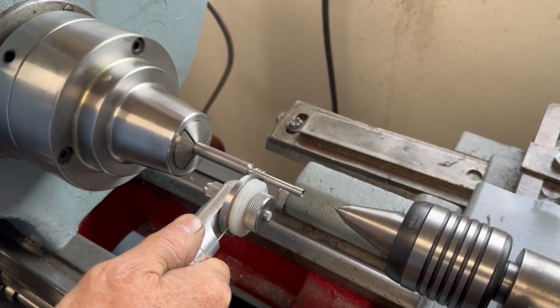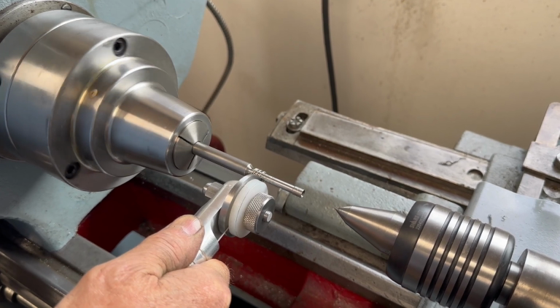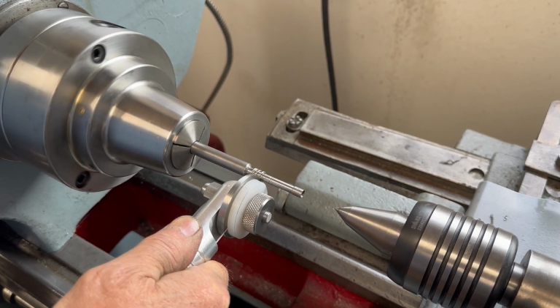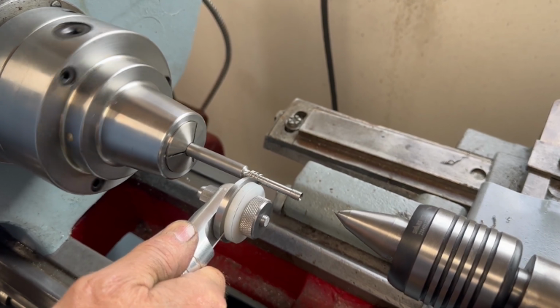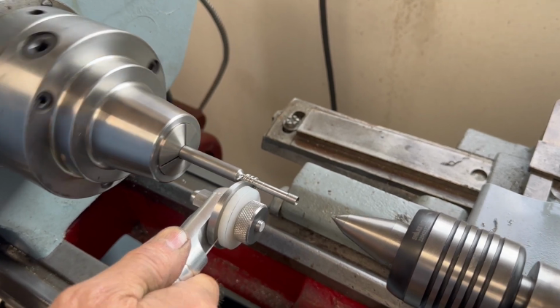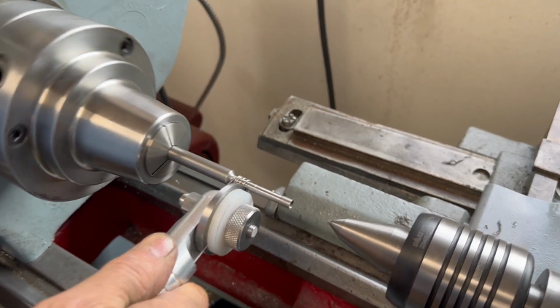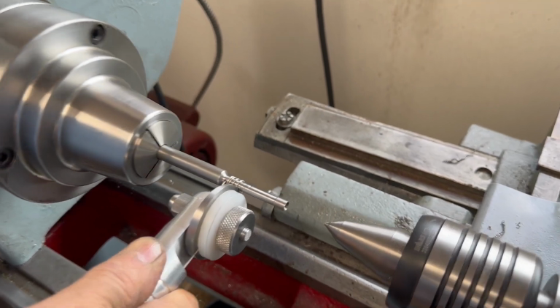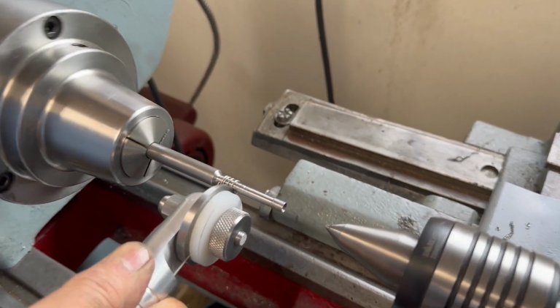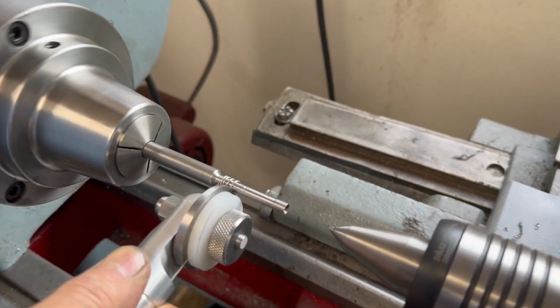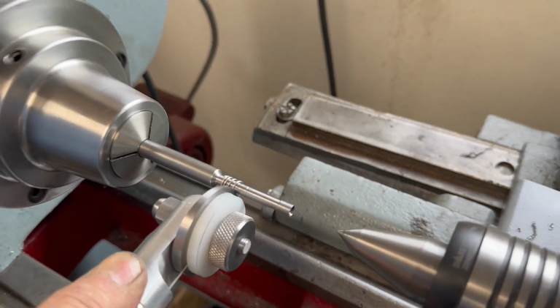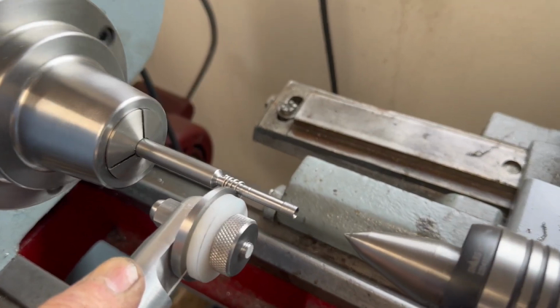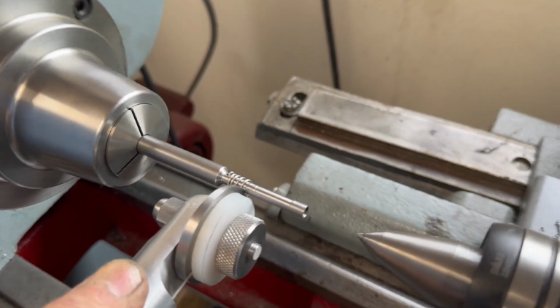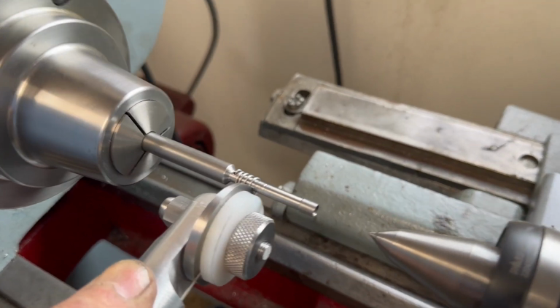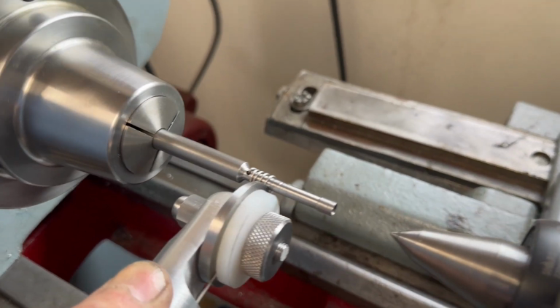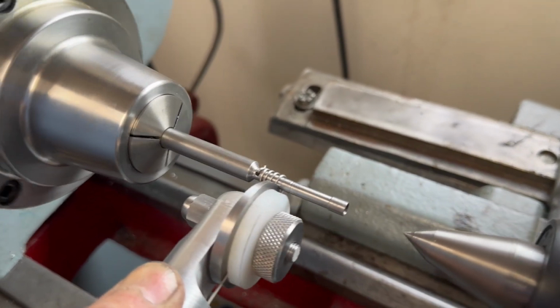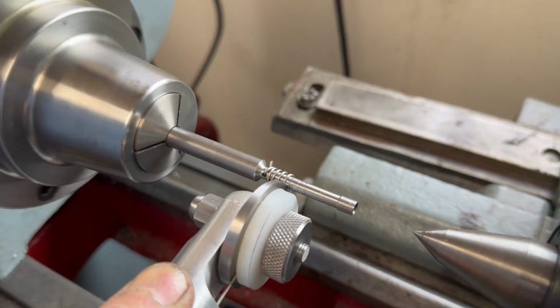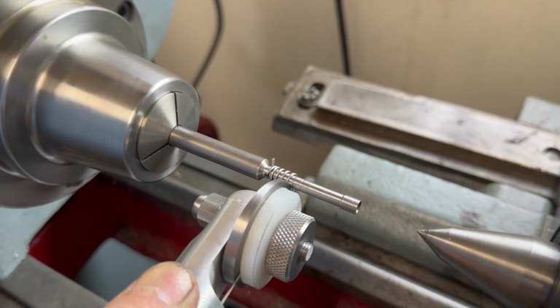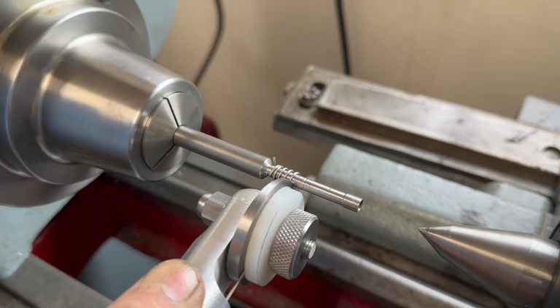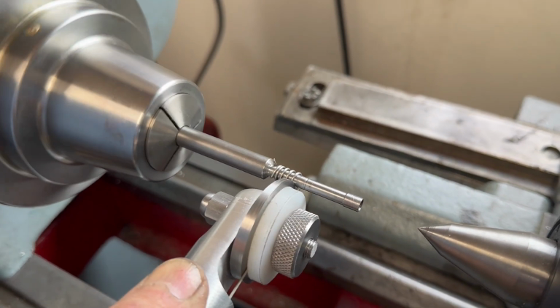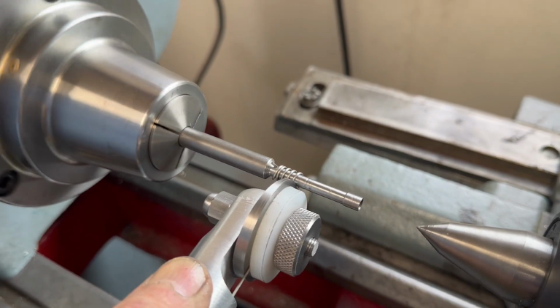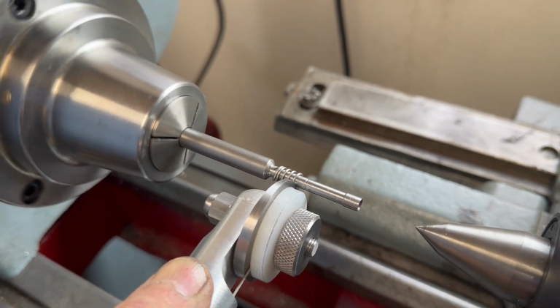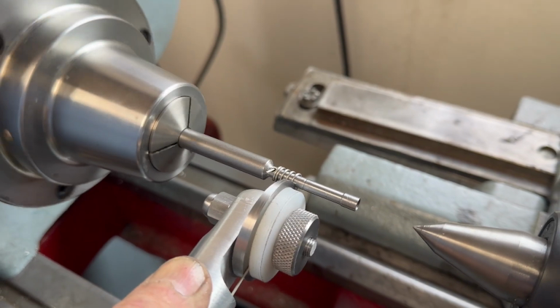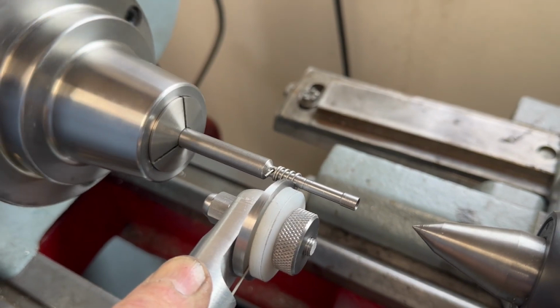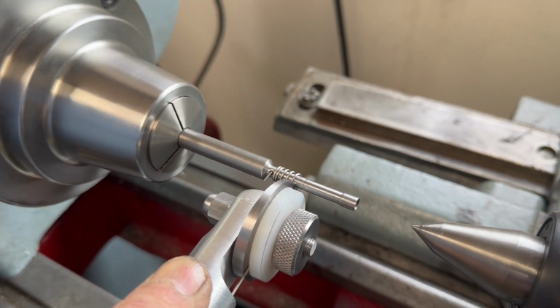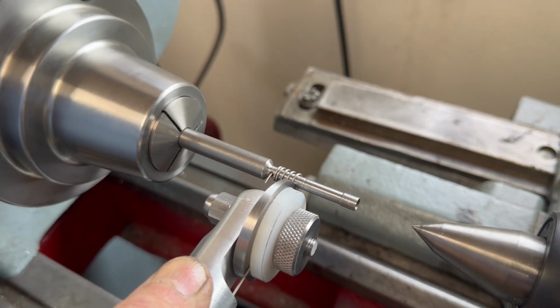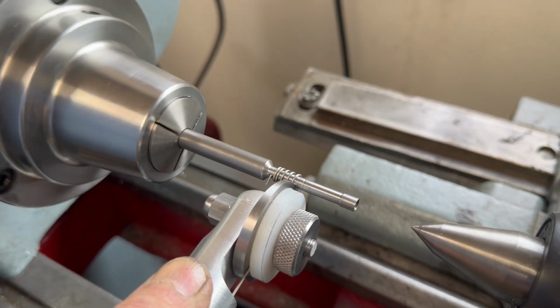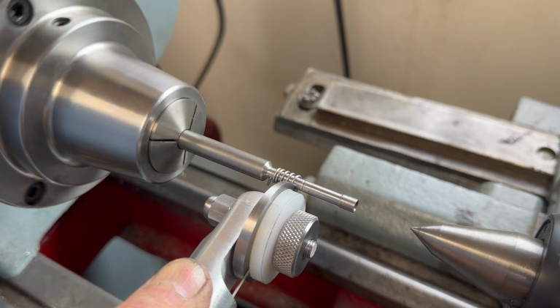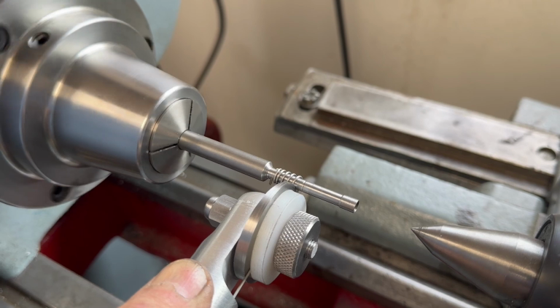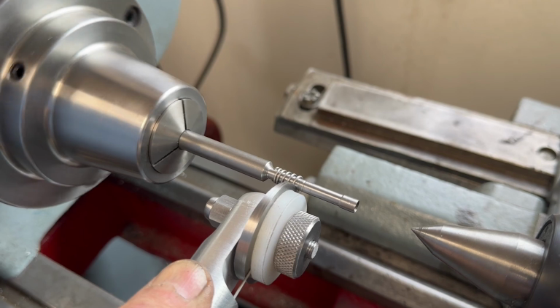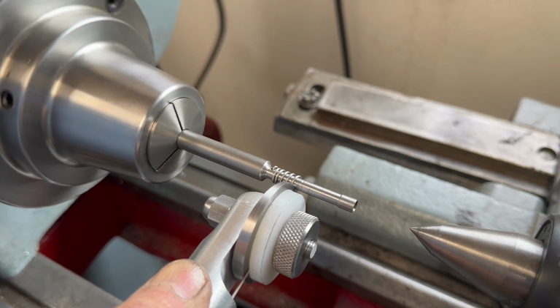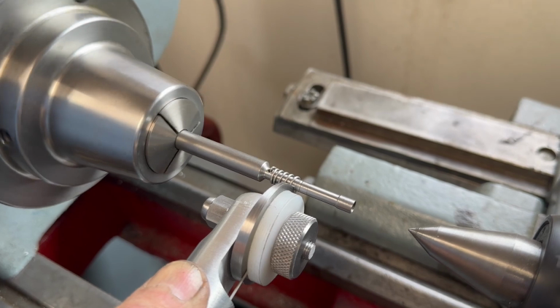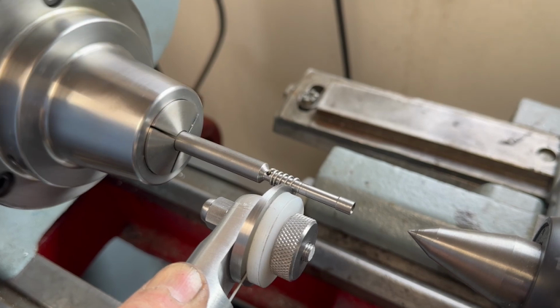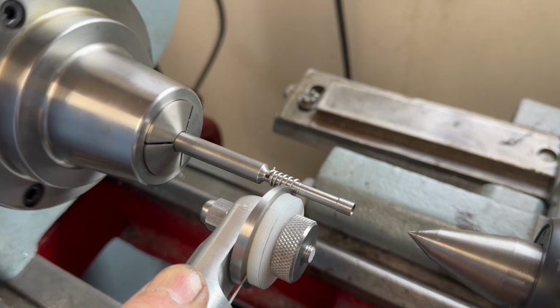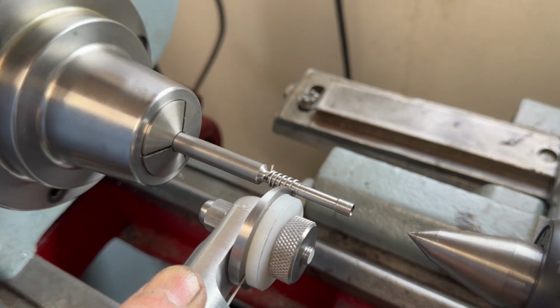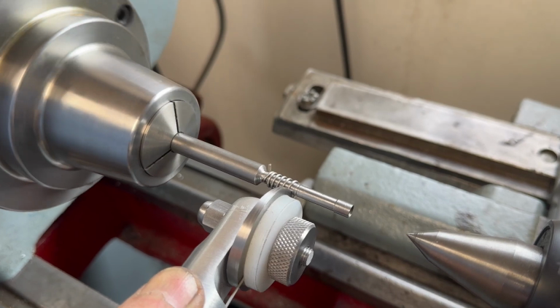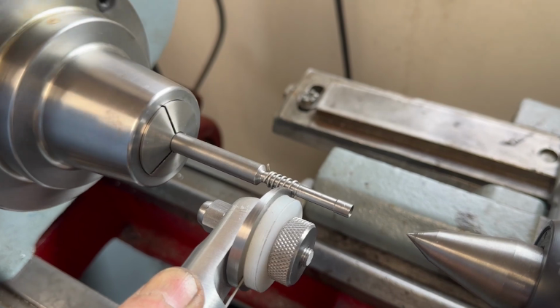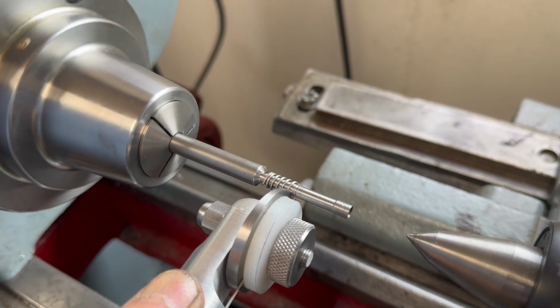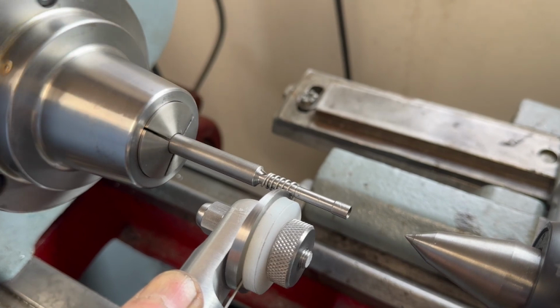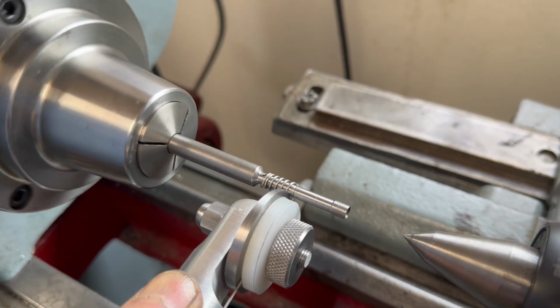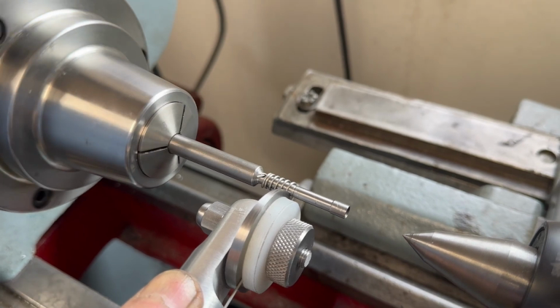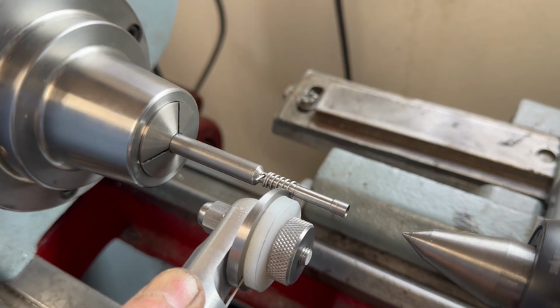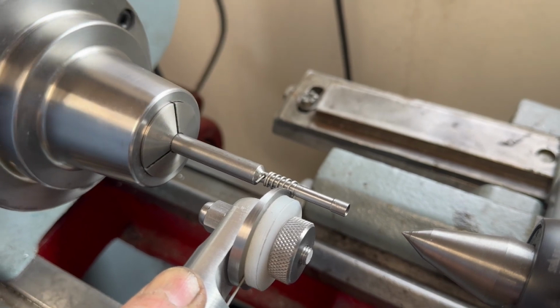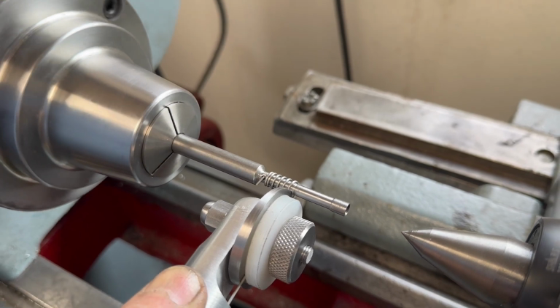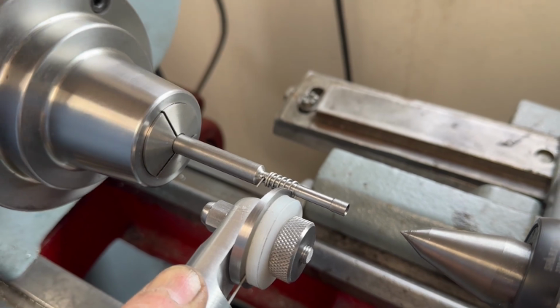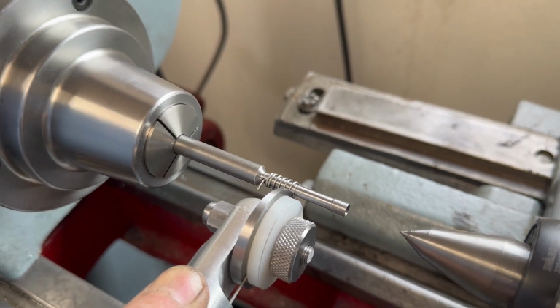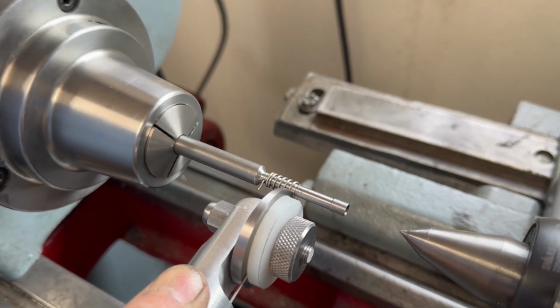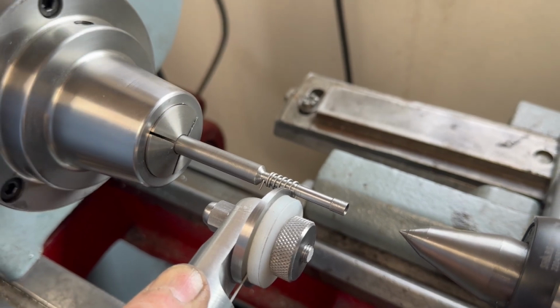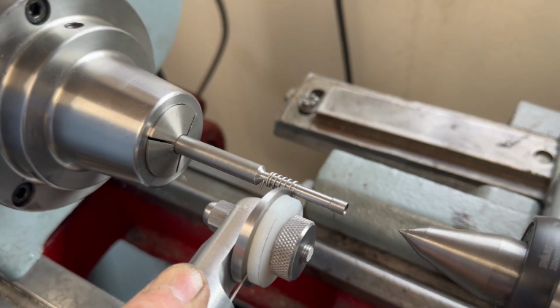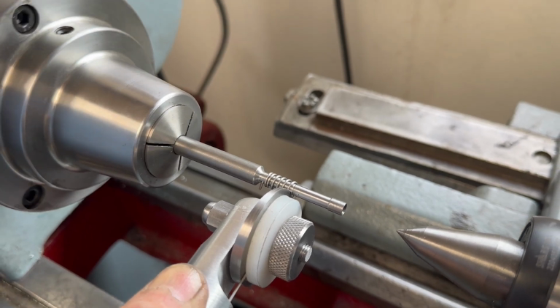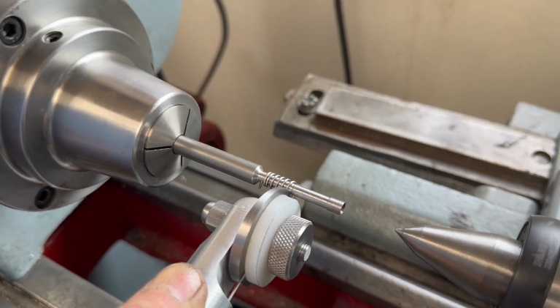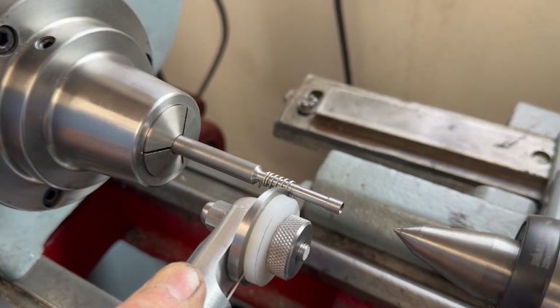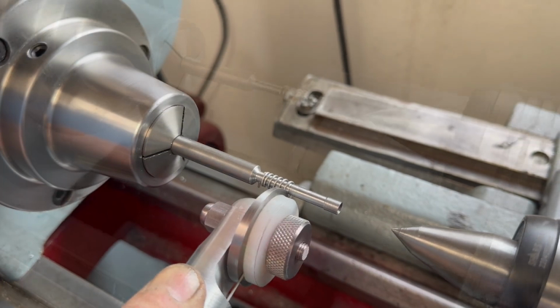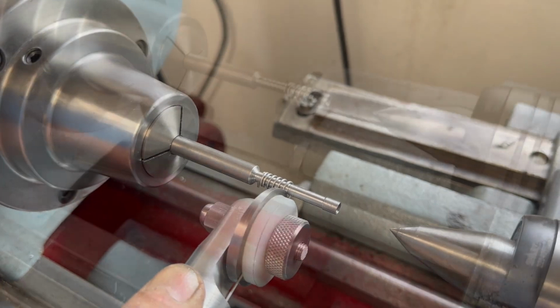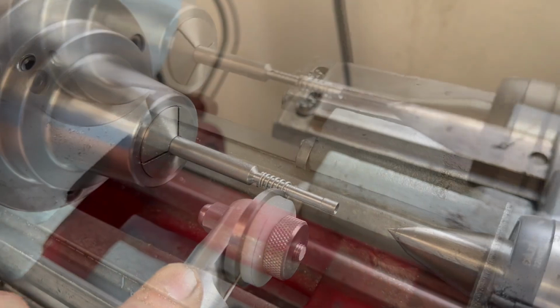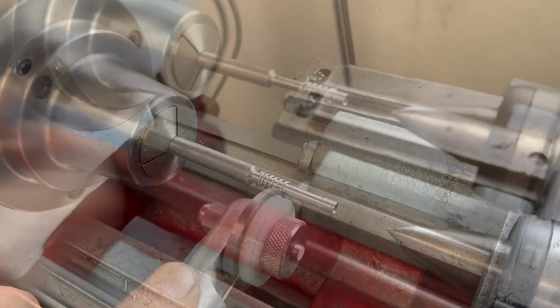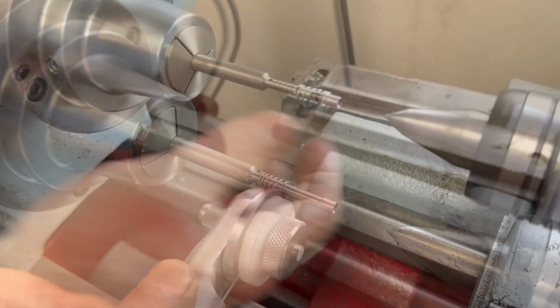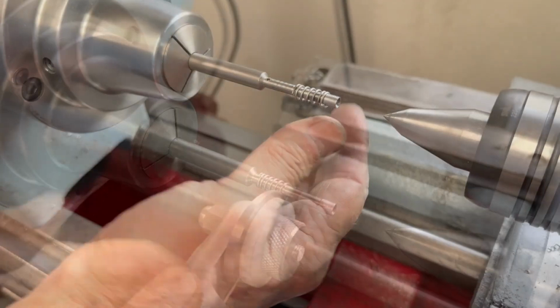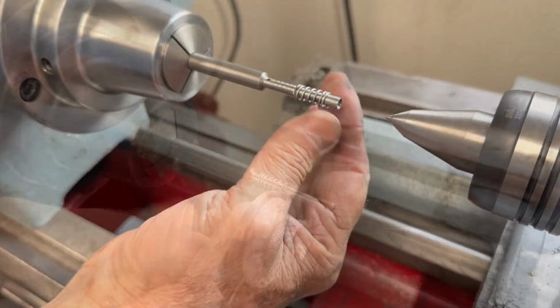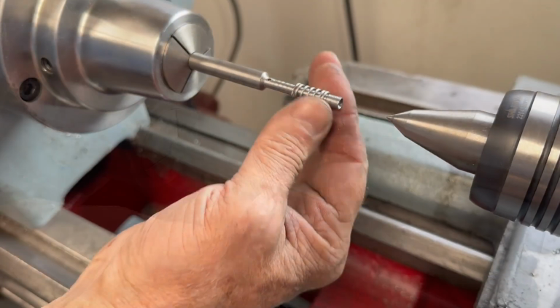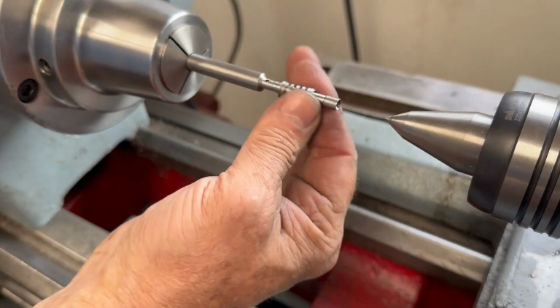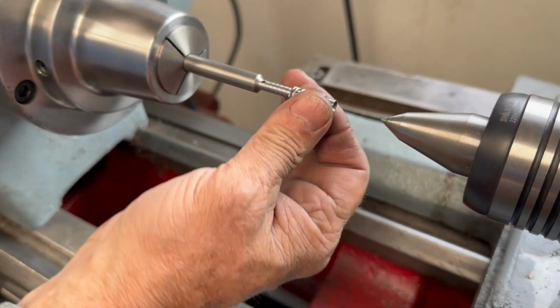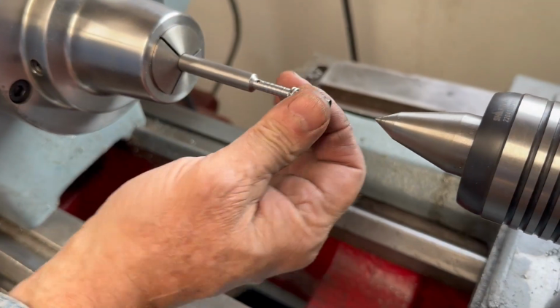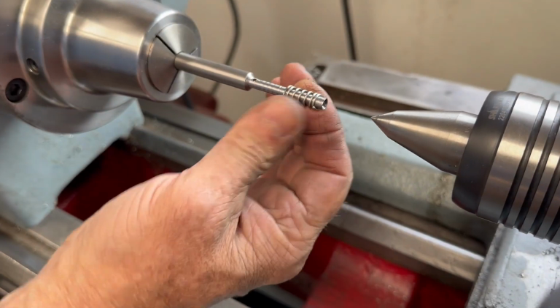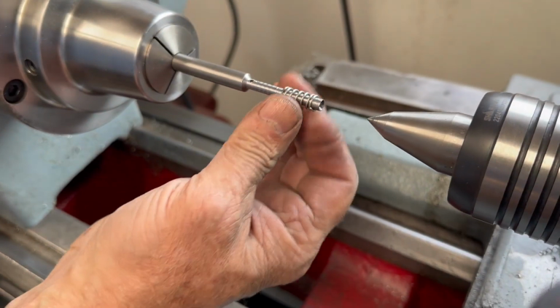We also used our Hemingway spring winder that we built to make some custom springs for the locomotives.